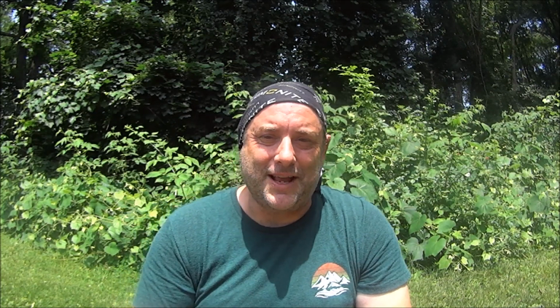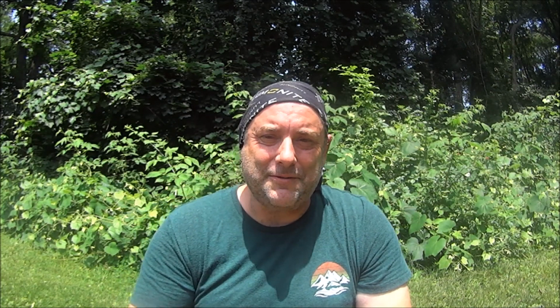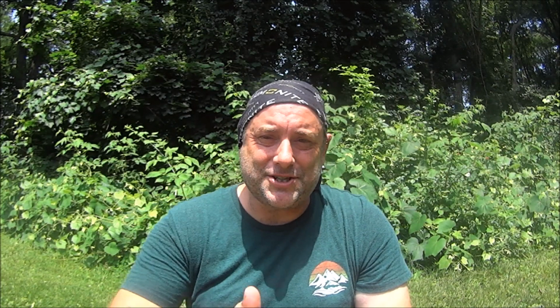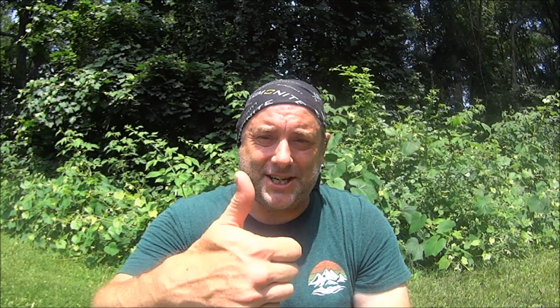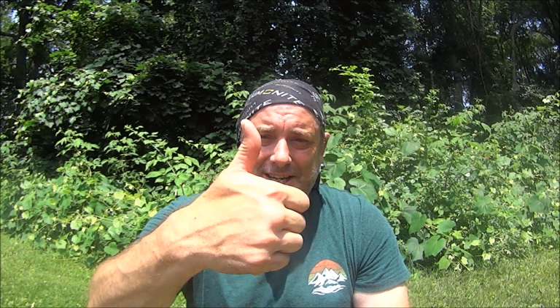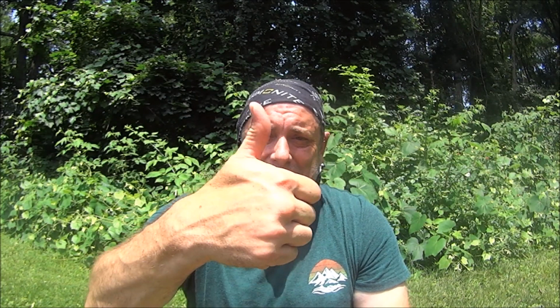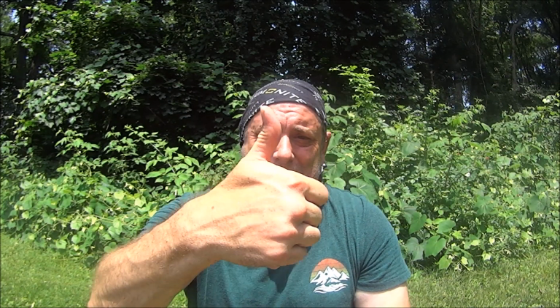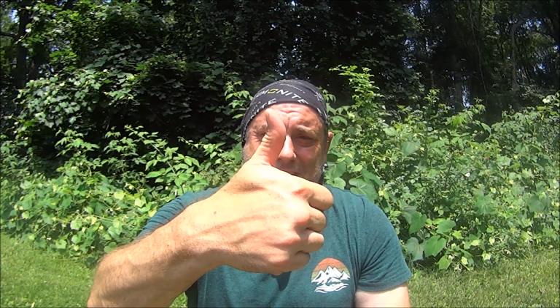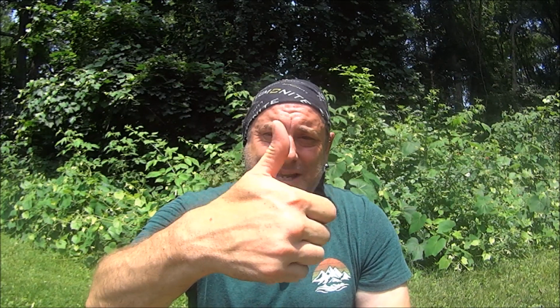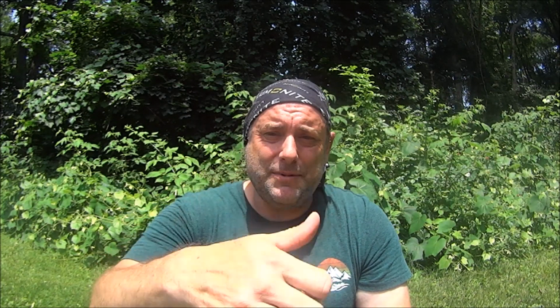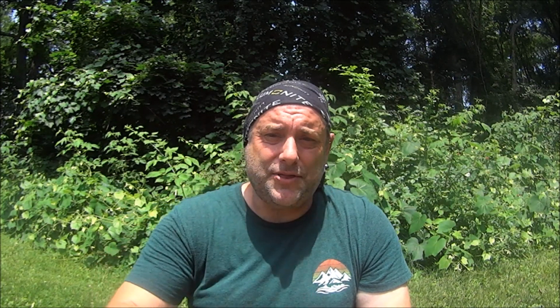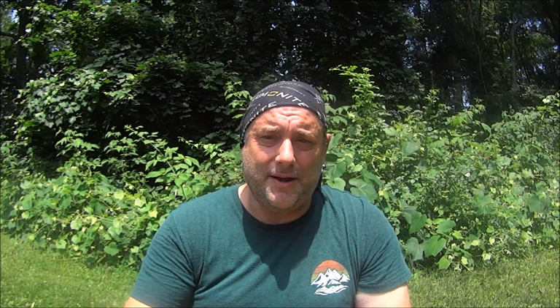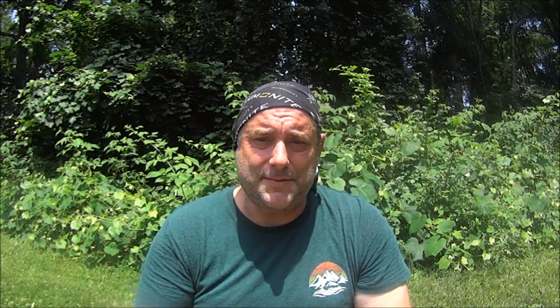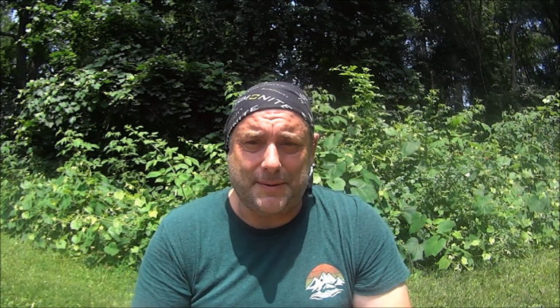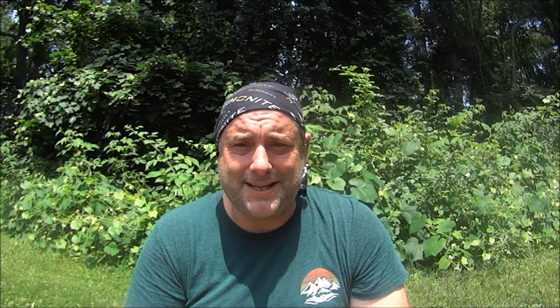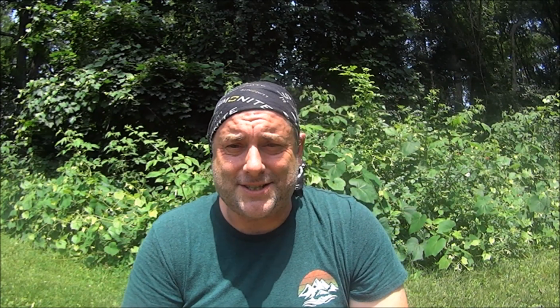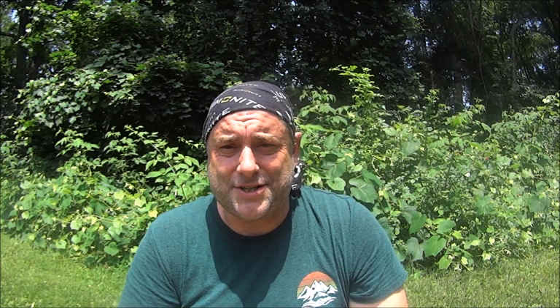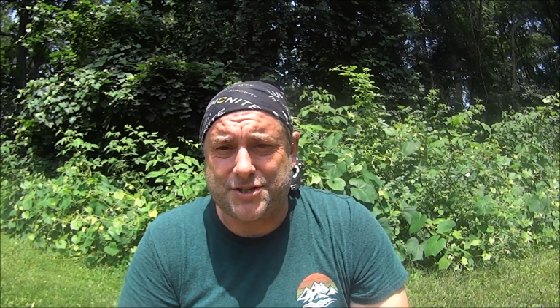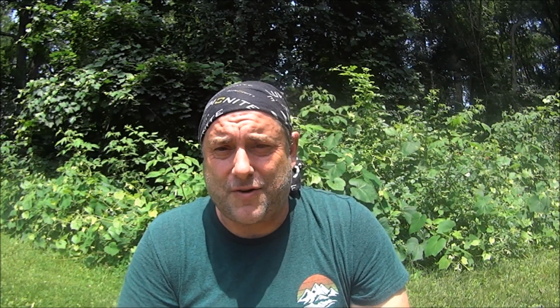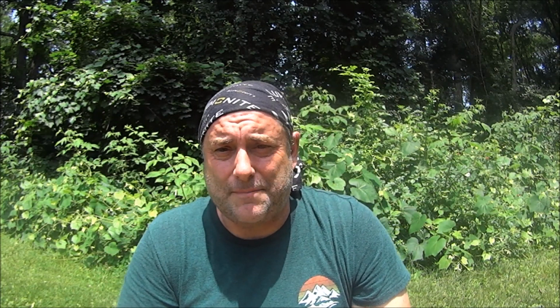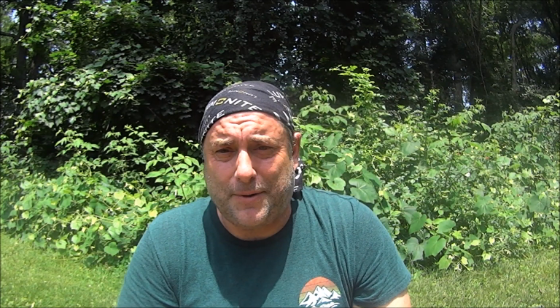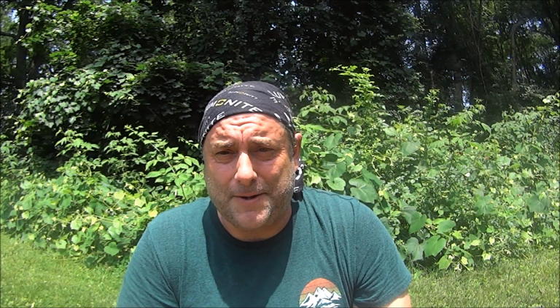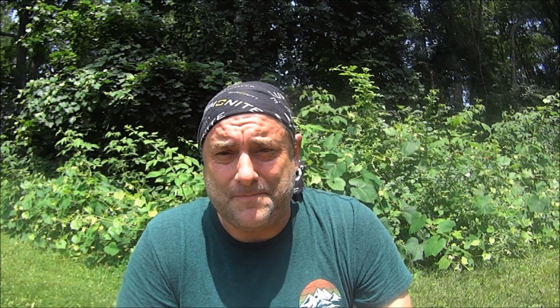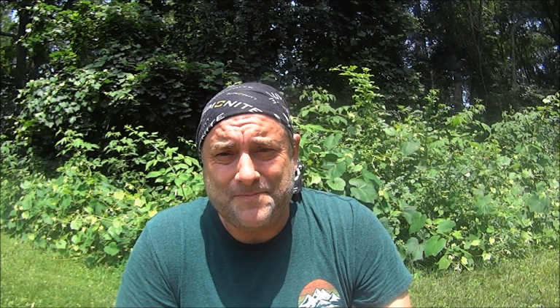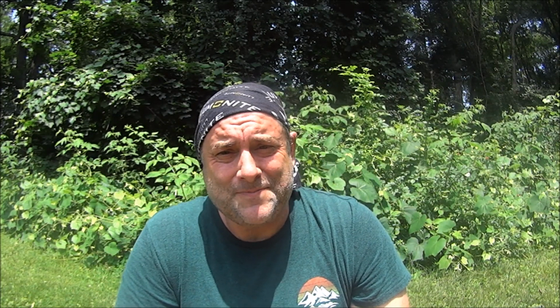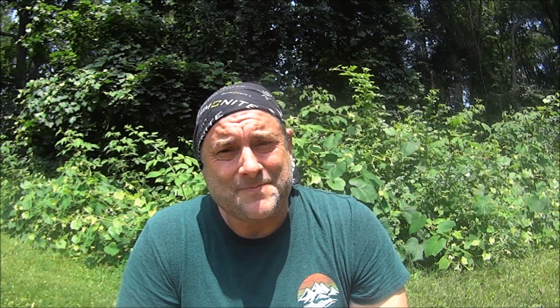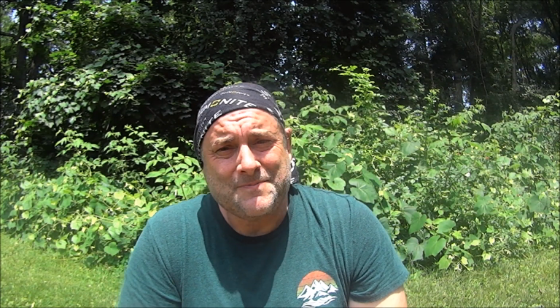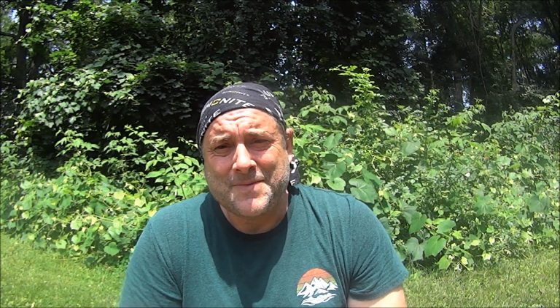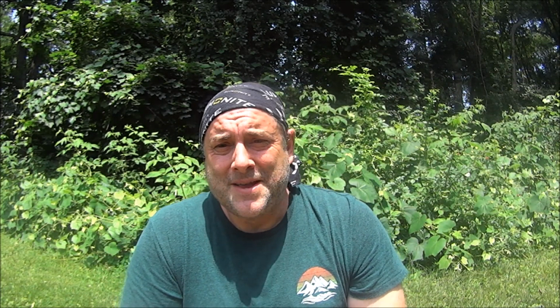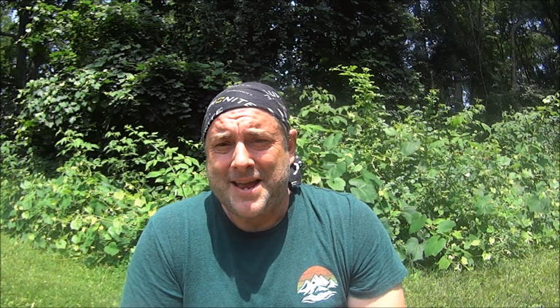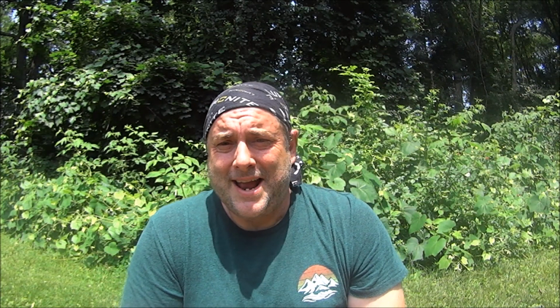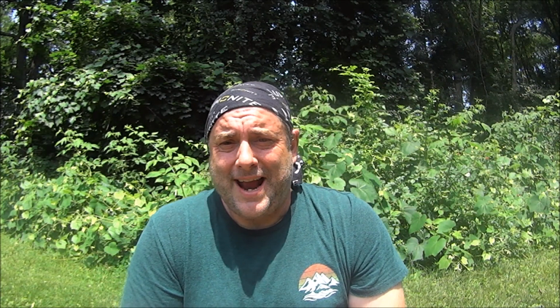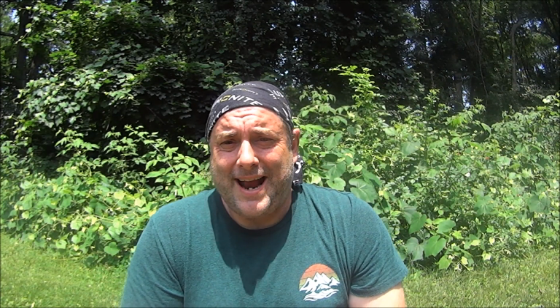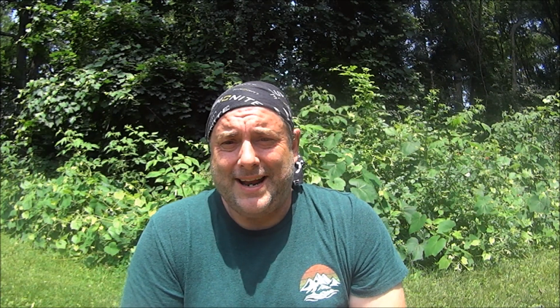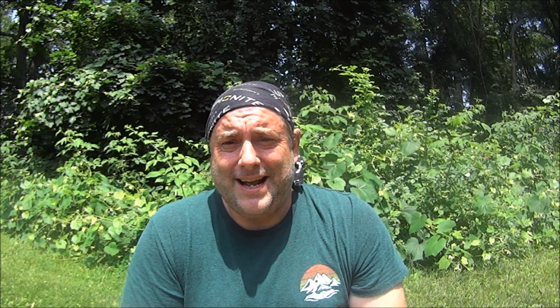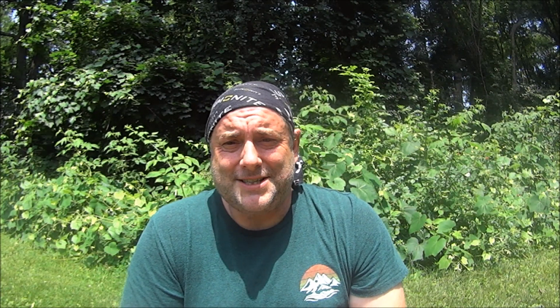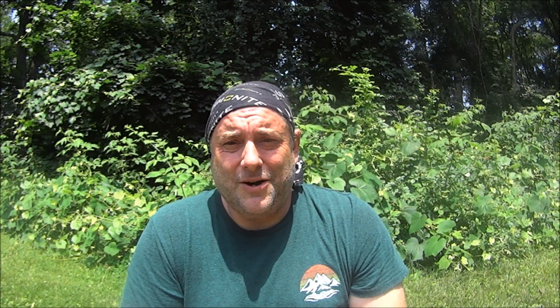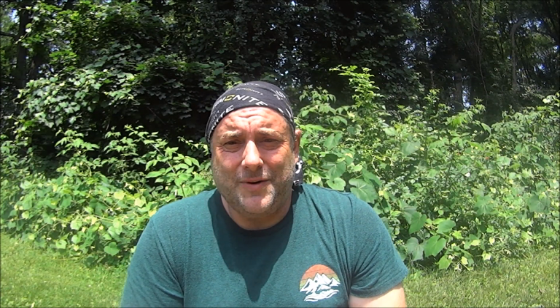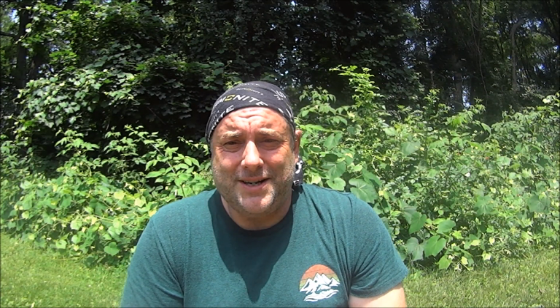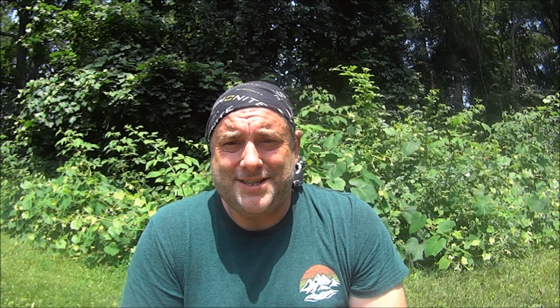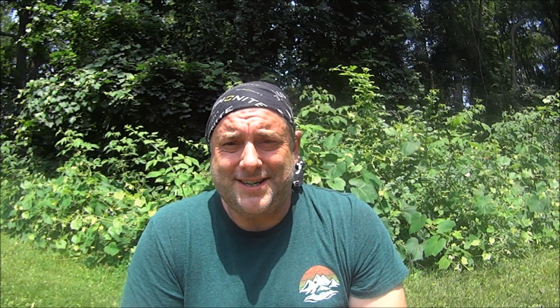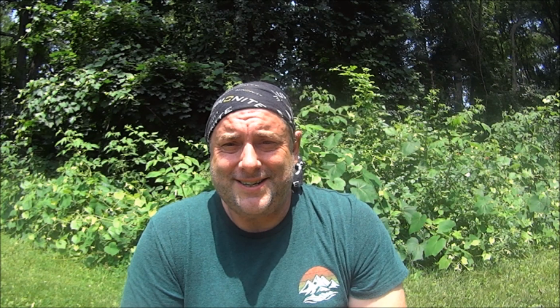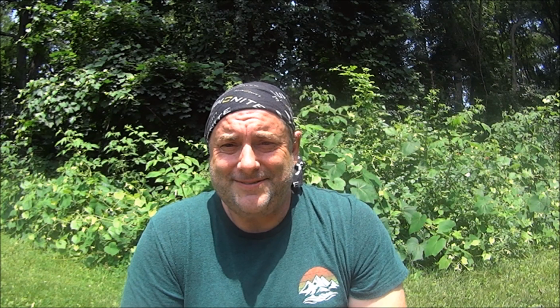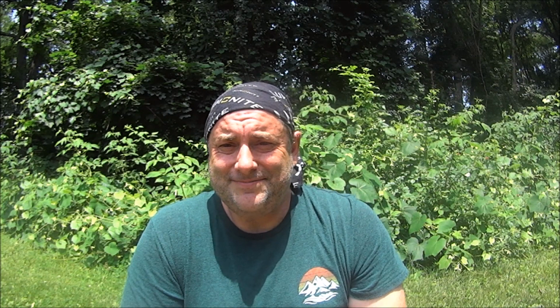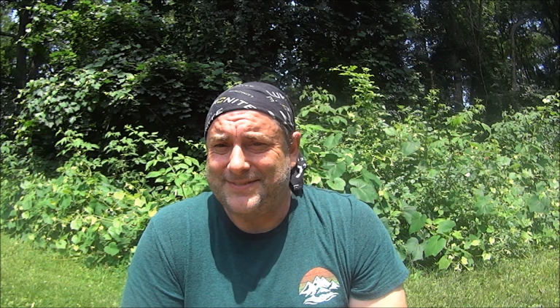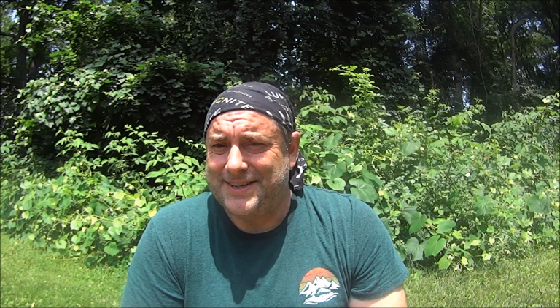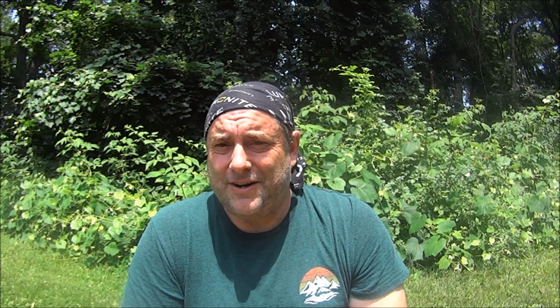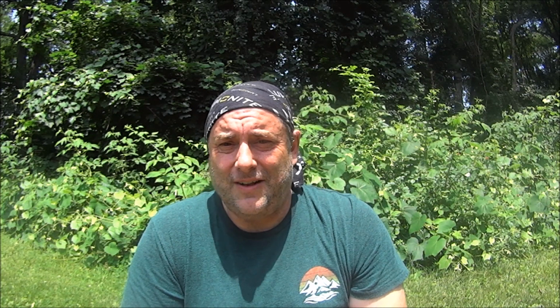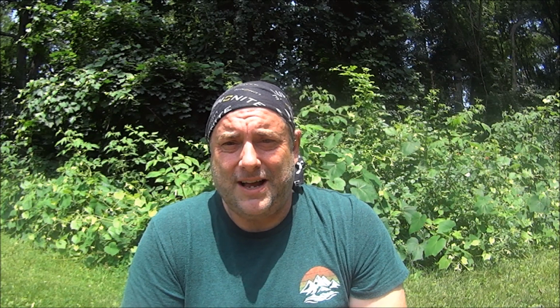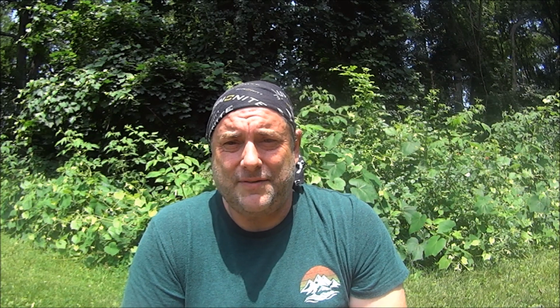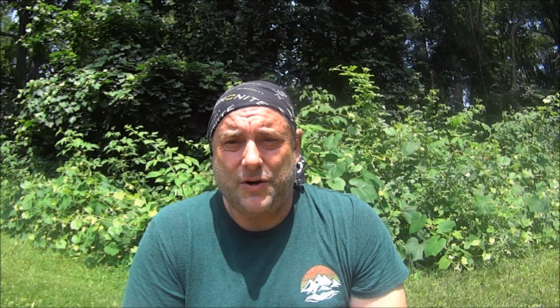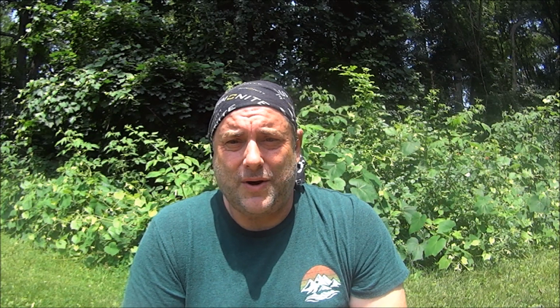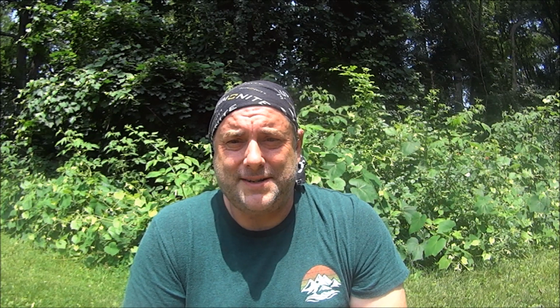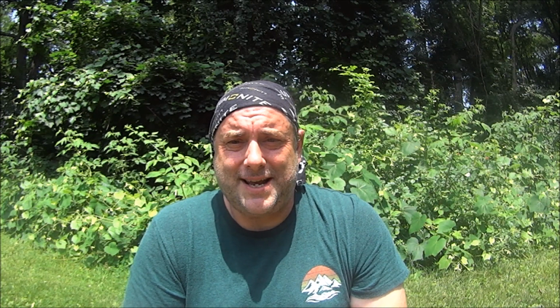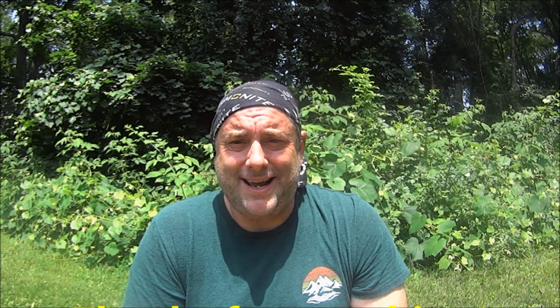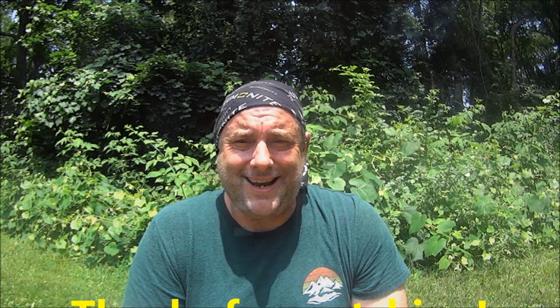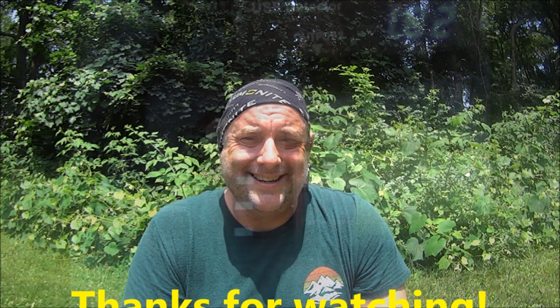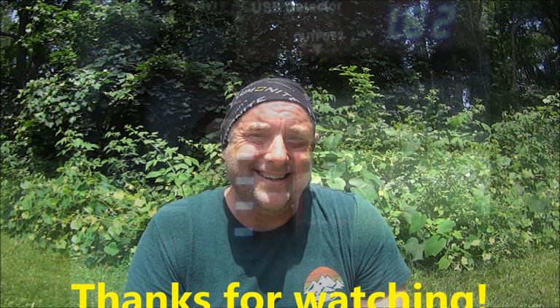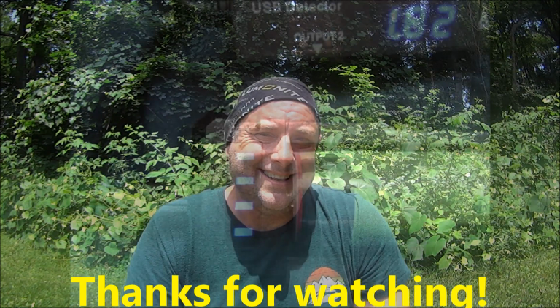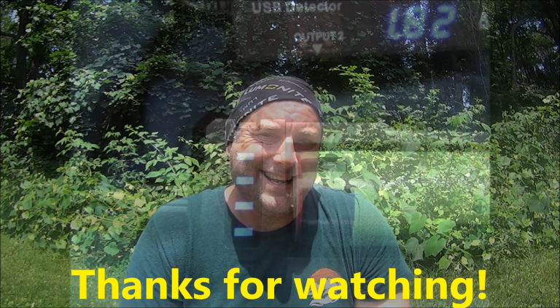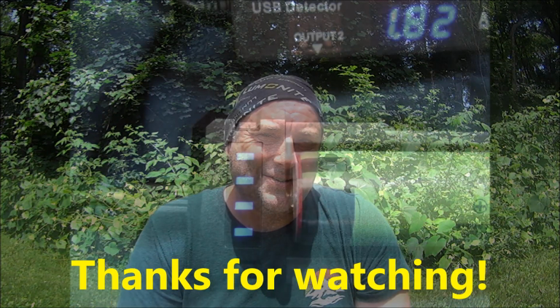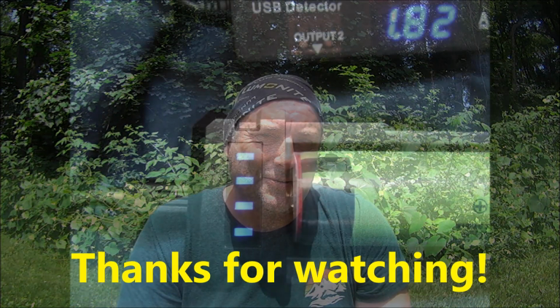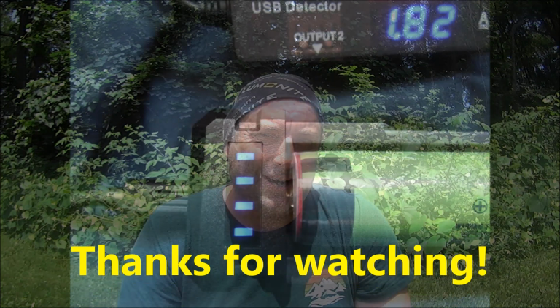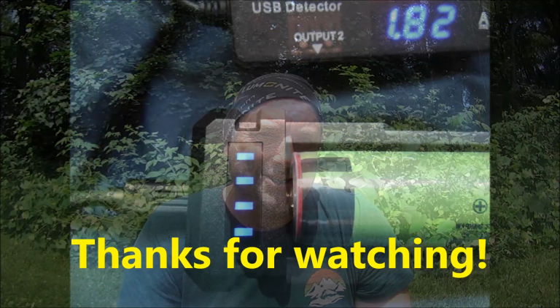If you liked what you've seen, give me a thumbs up and hit the subscribe button. As always, y'all have a great day and thanks for watching.